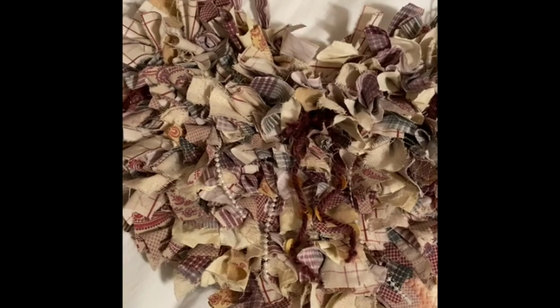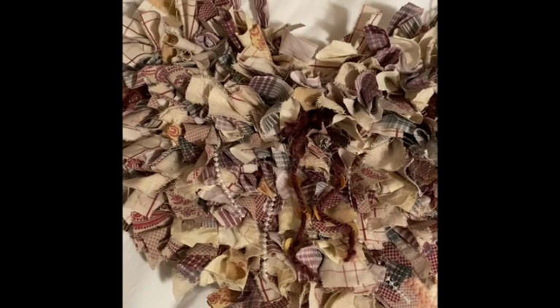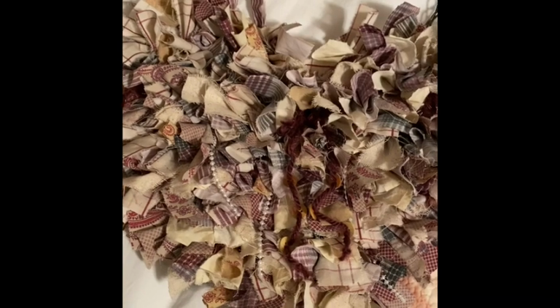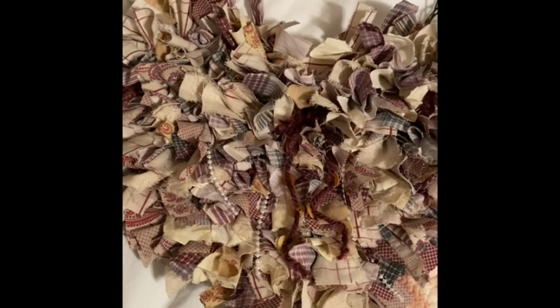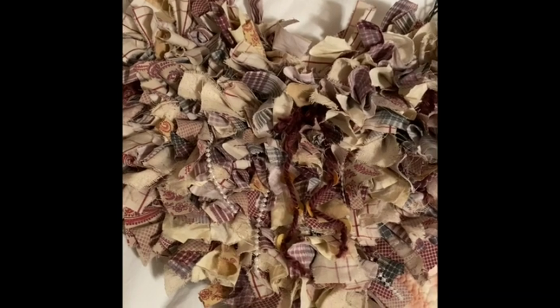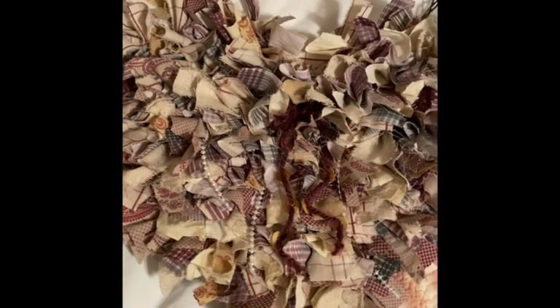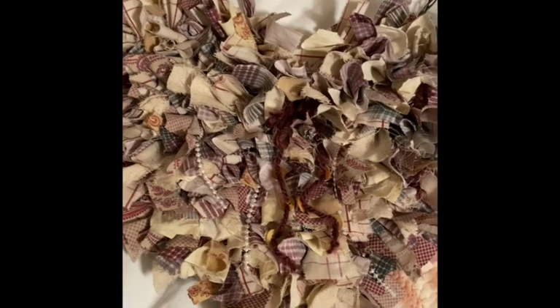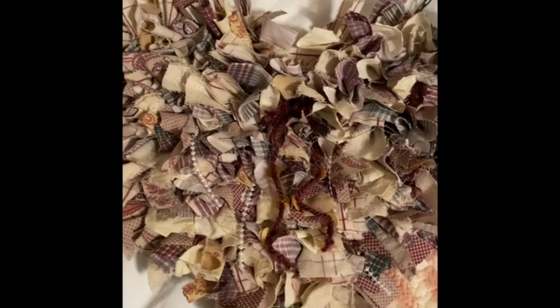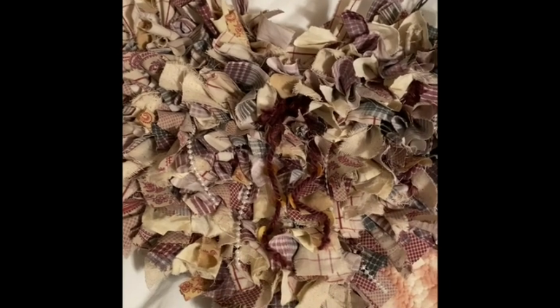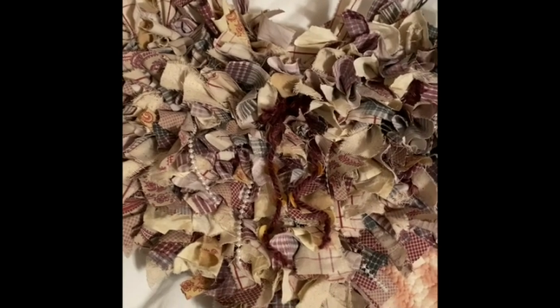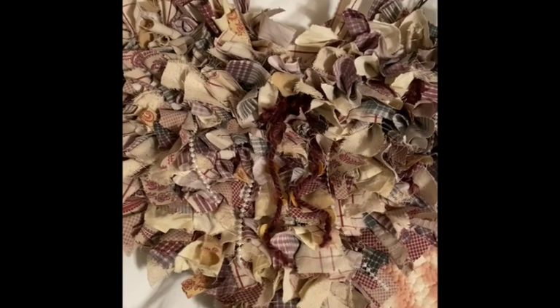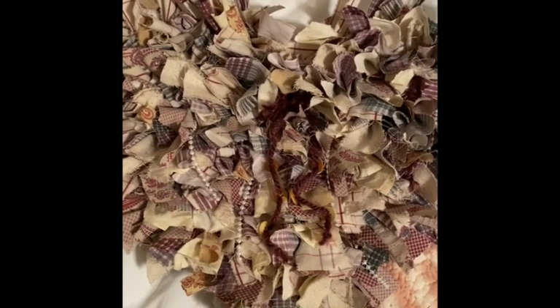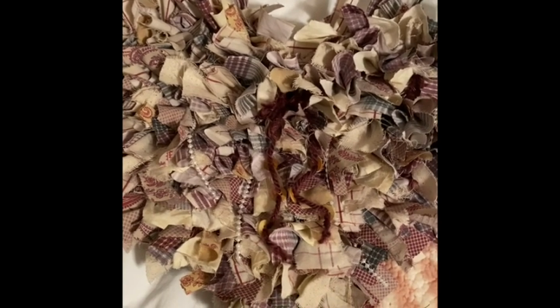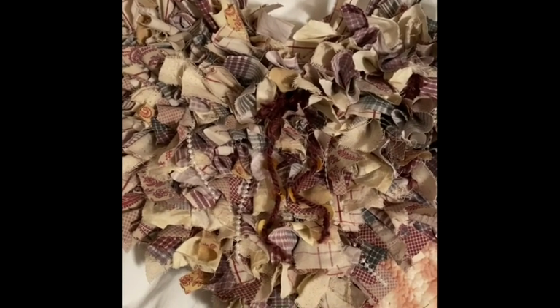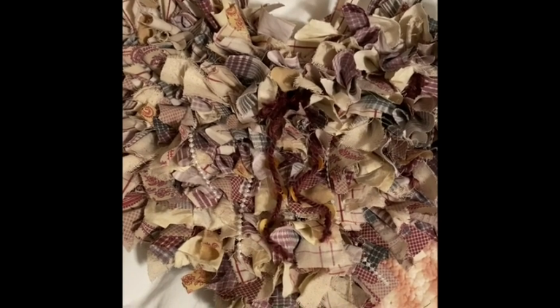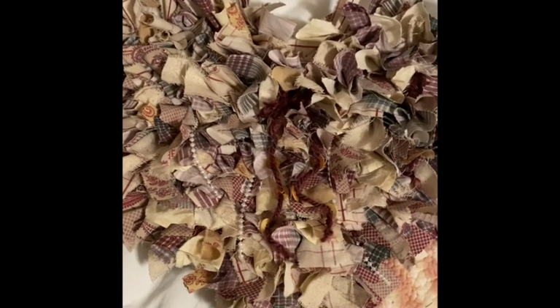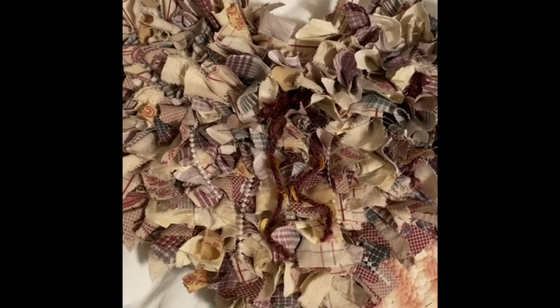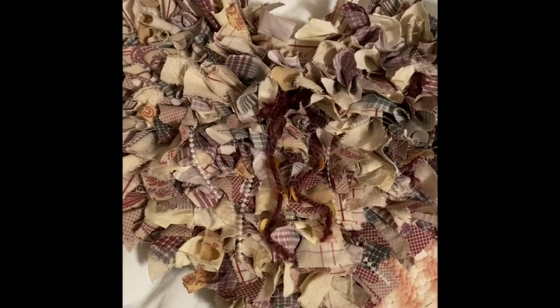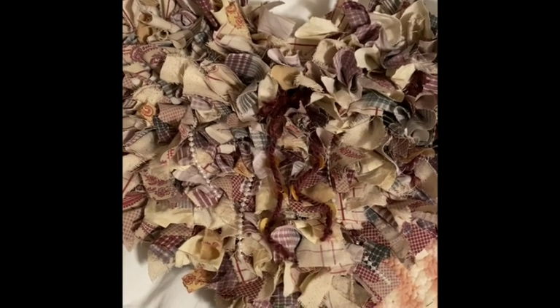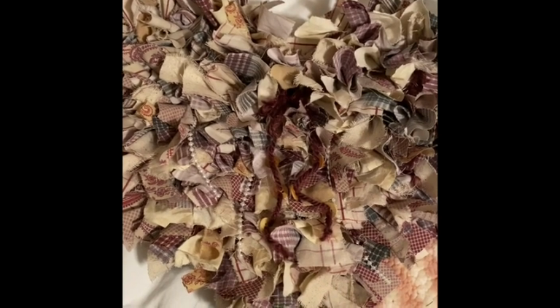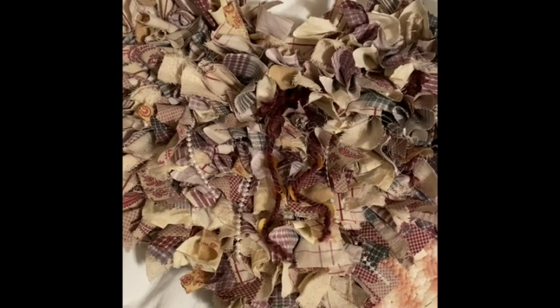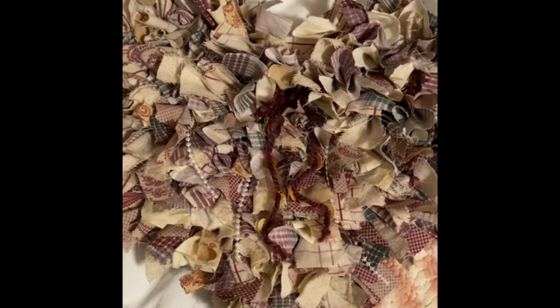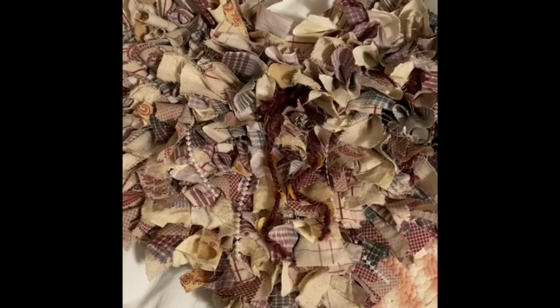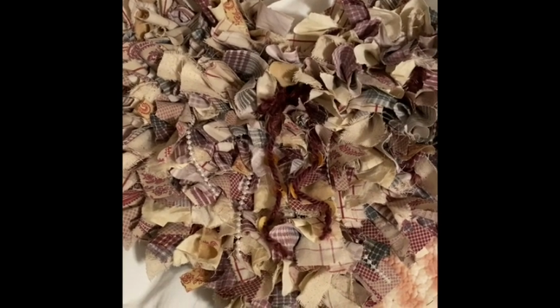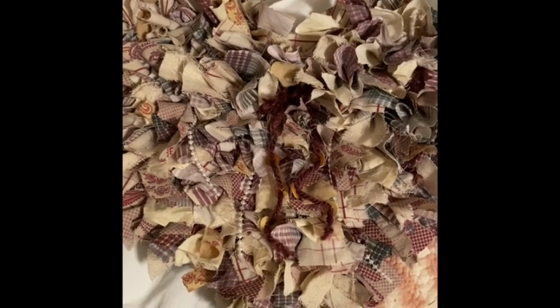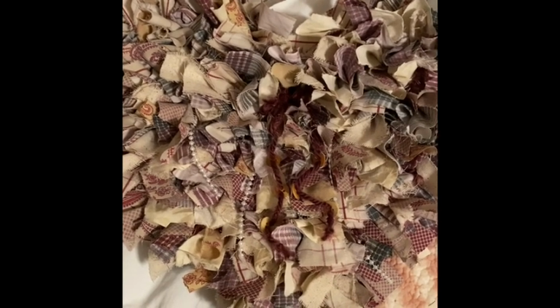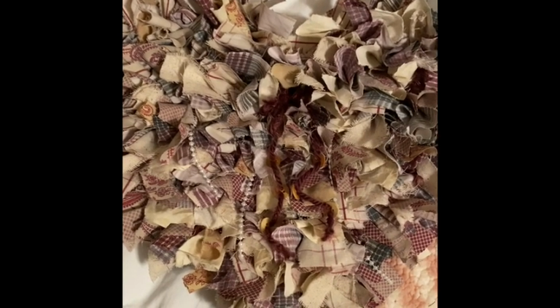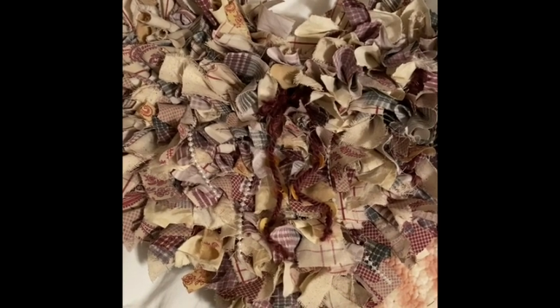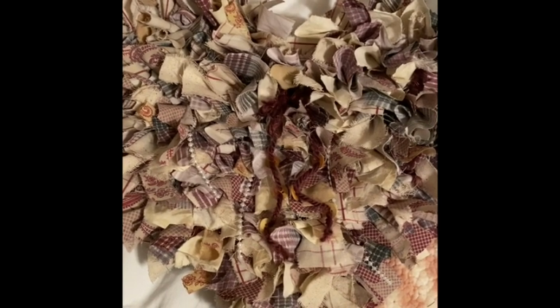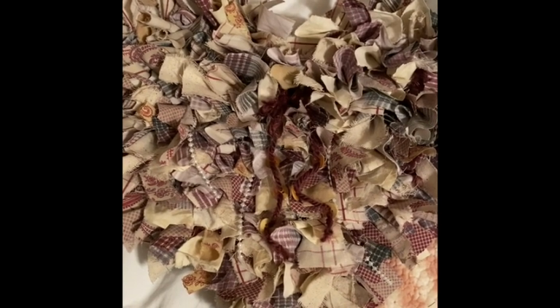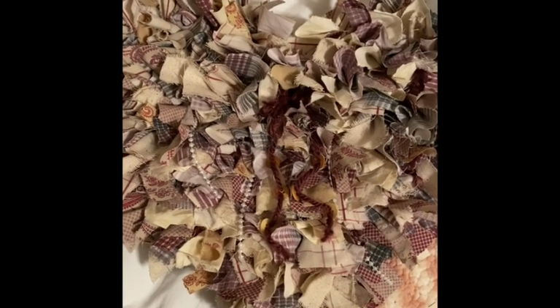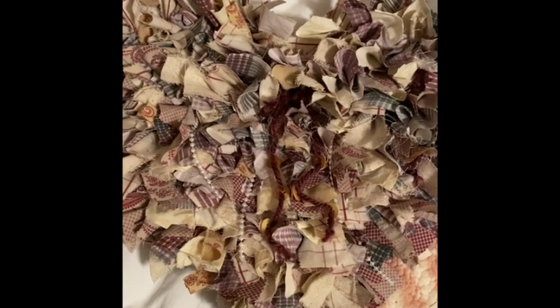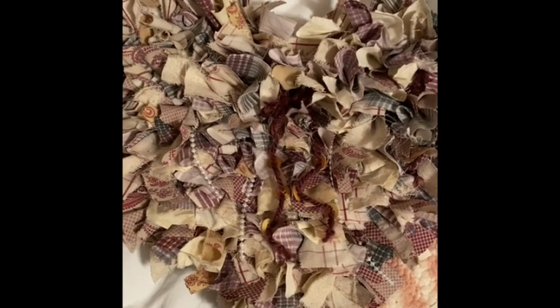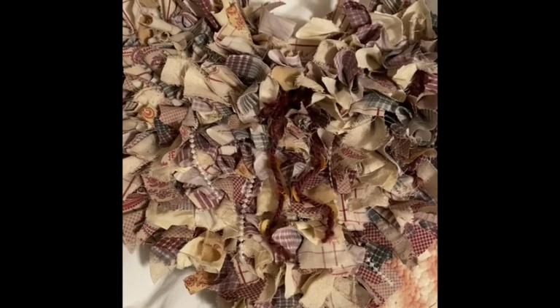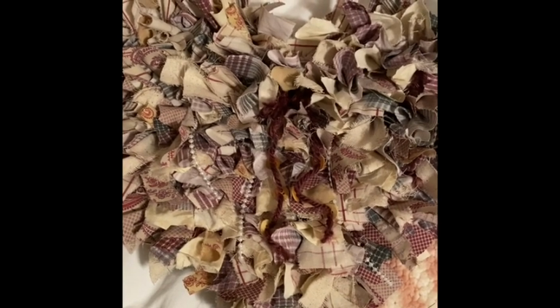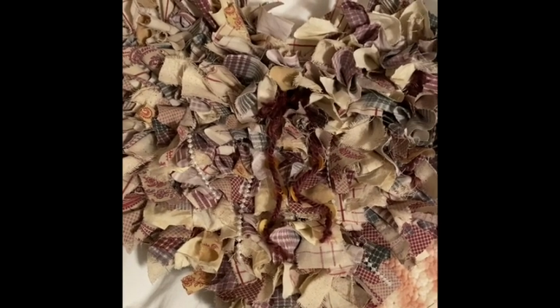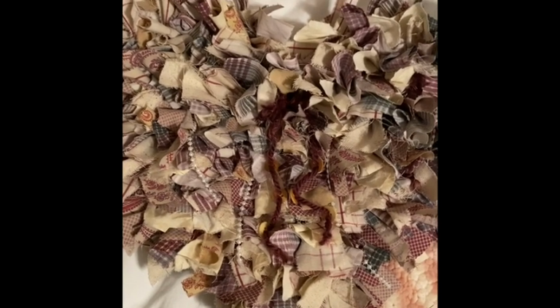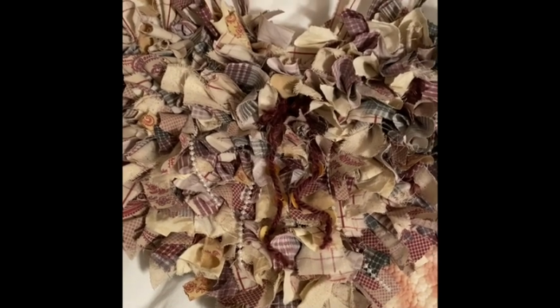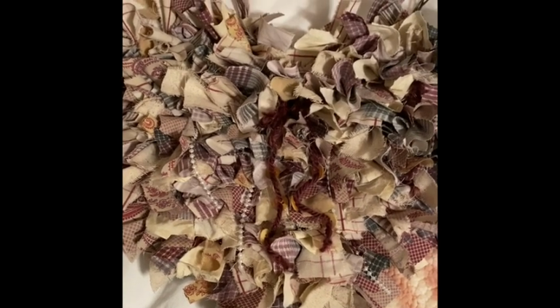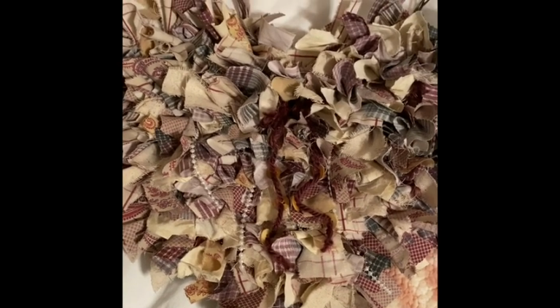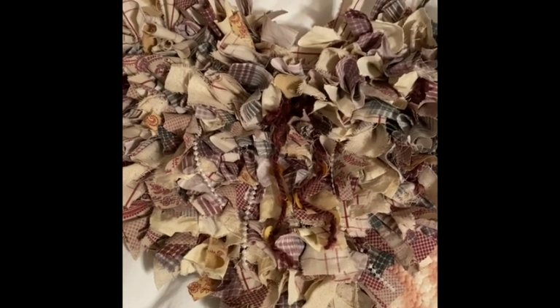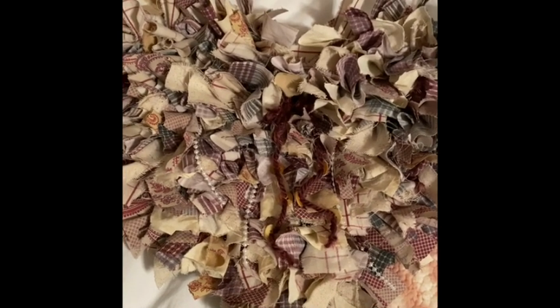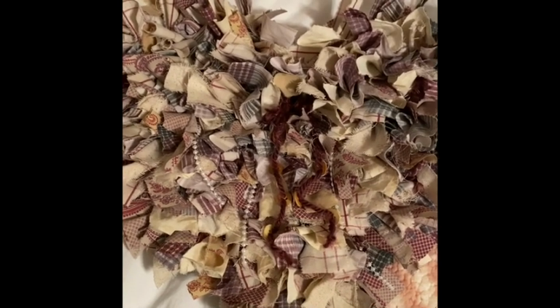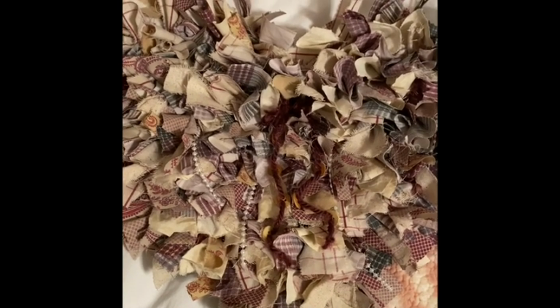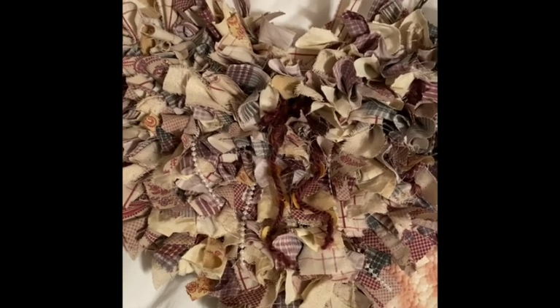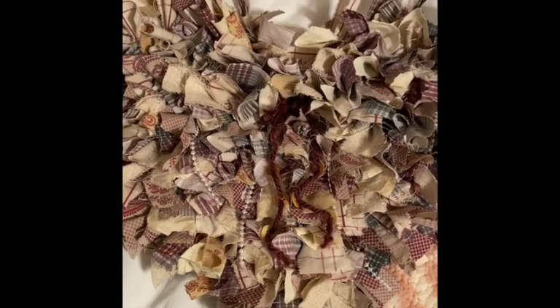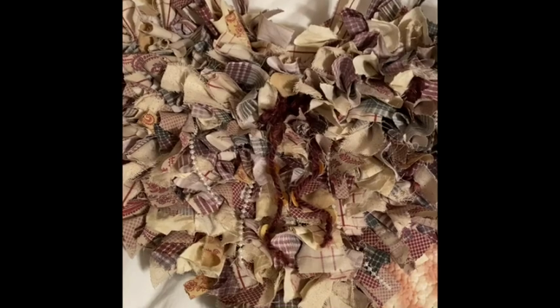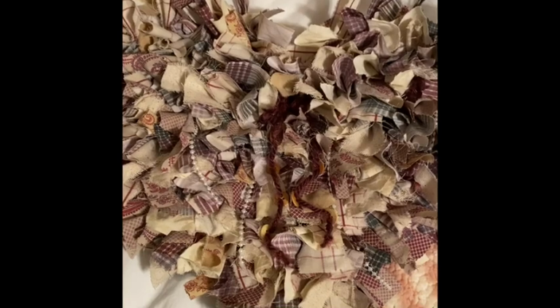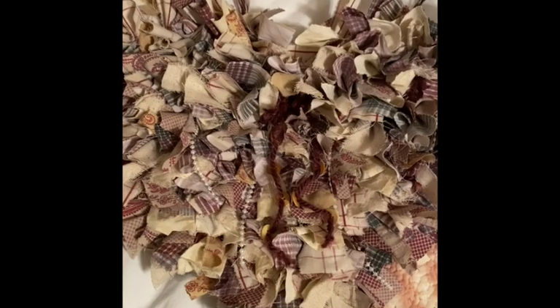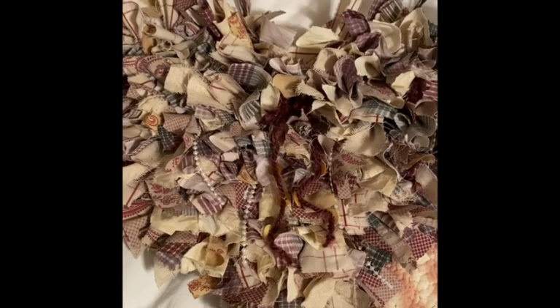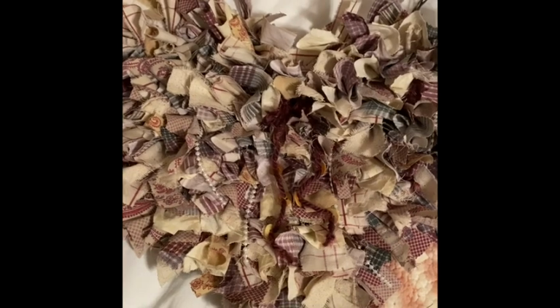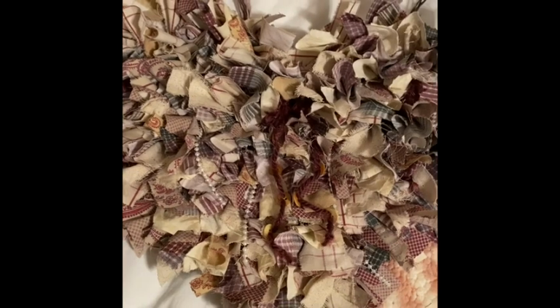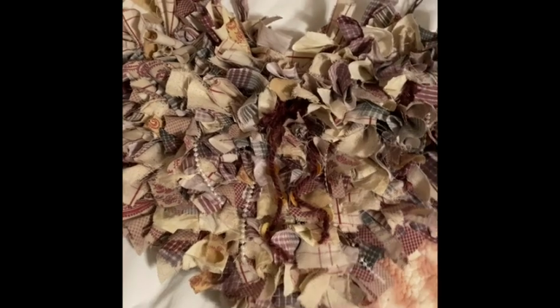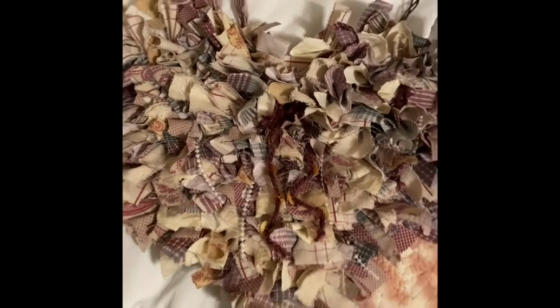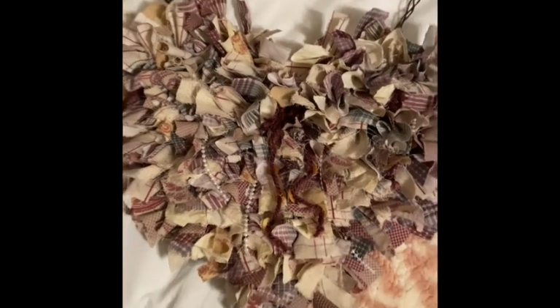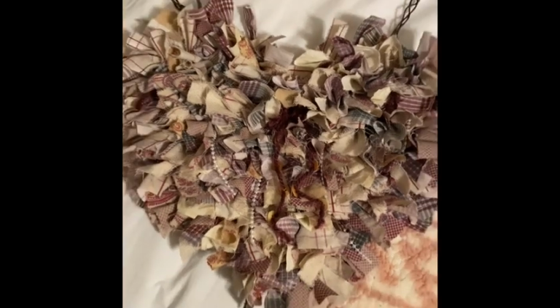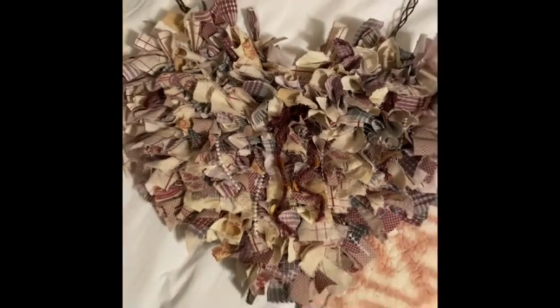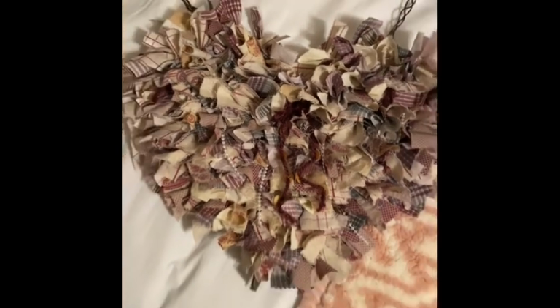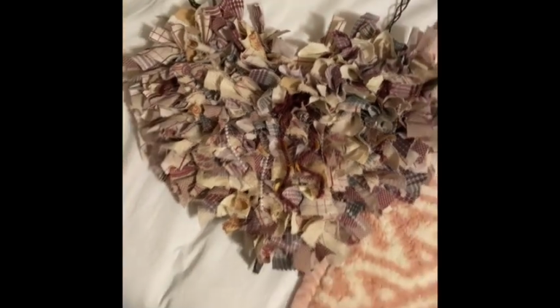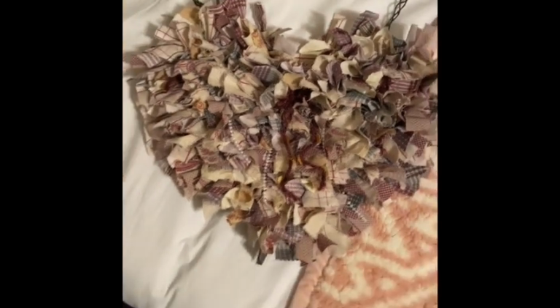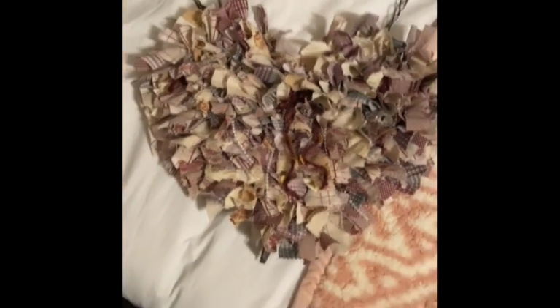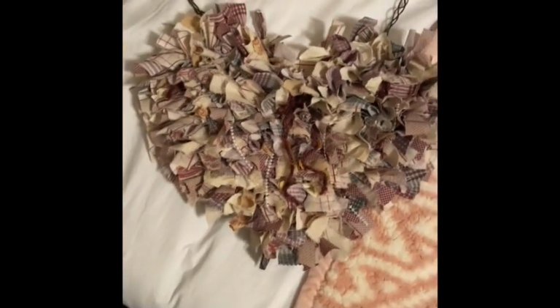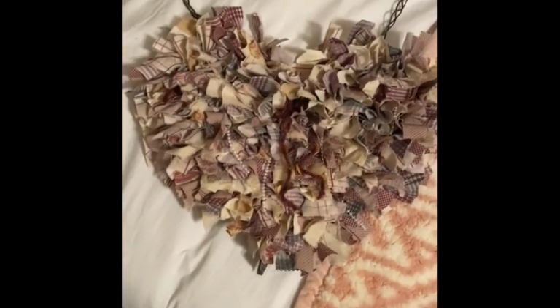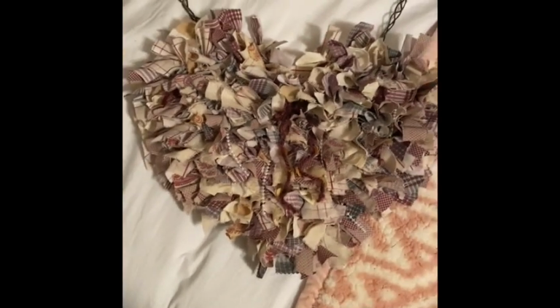These sell for anywhere from $40 to $150 on Etsy, so why not just take an afternoon and a few bucks and you've got a beautiful decorative hanger.